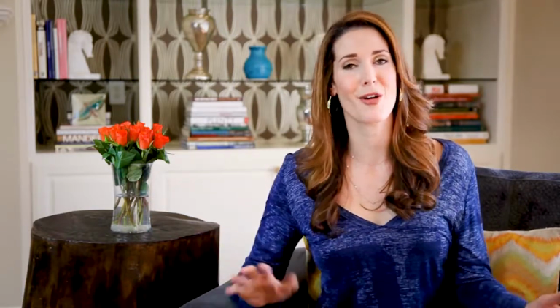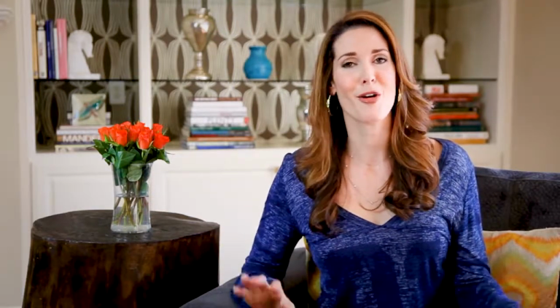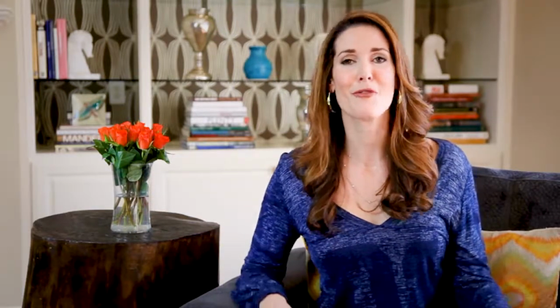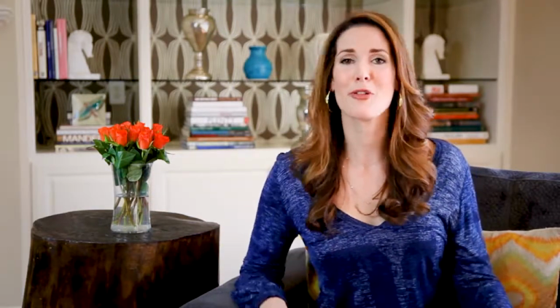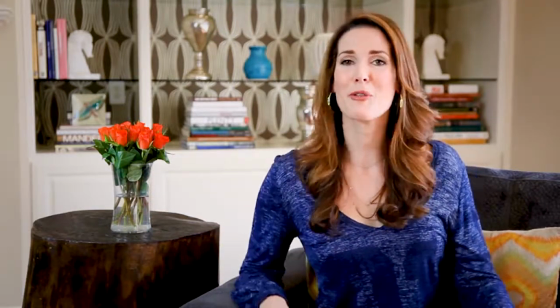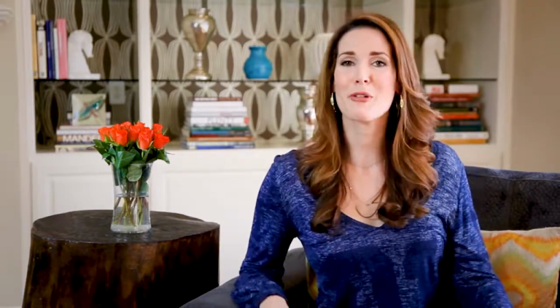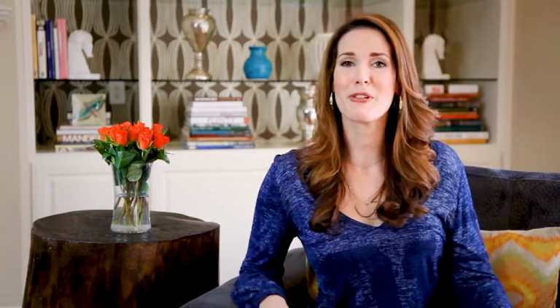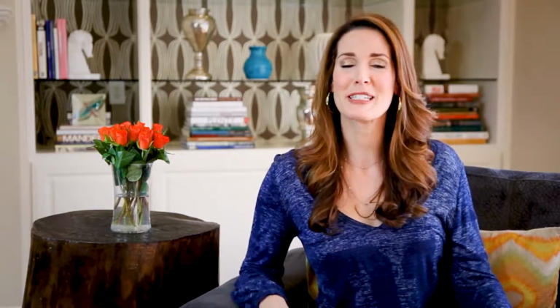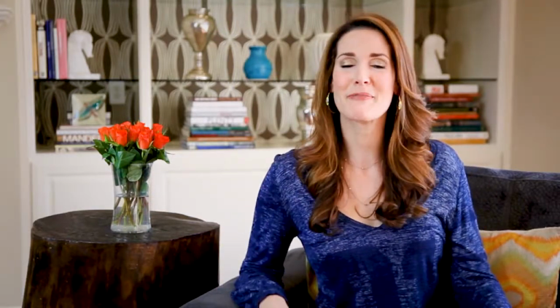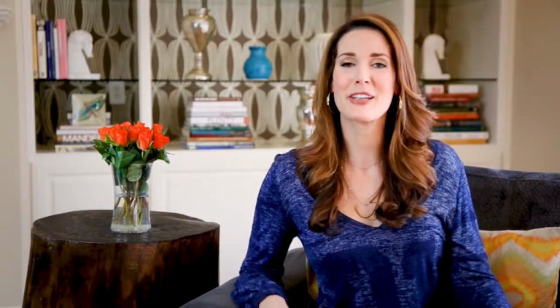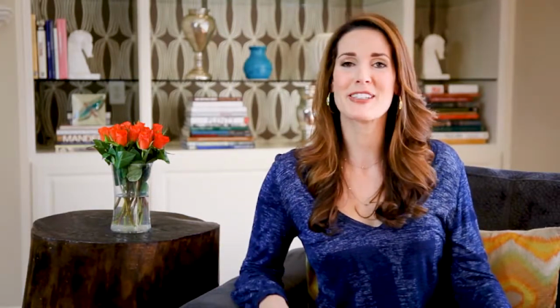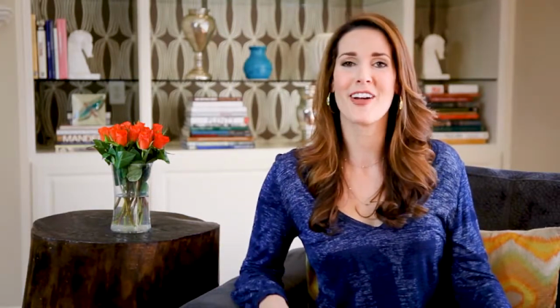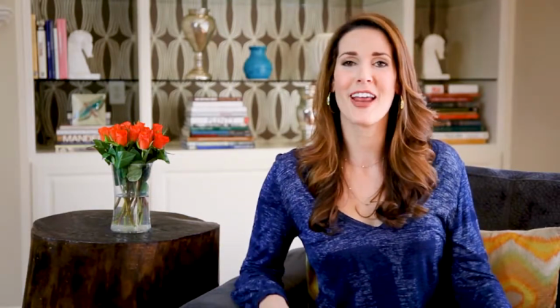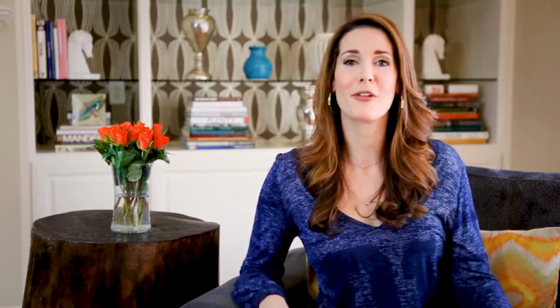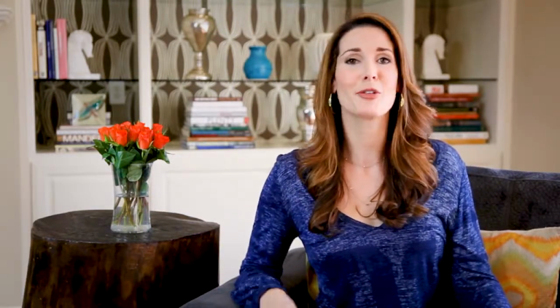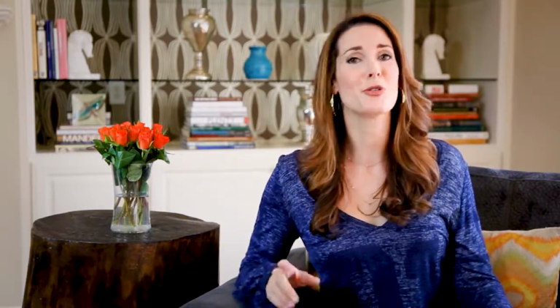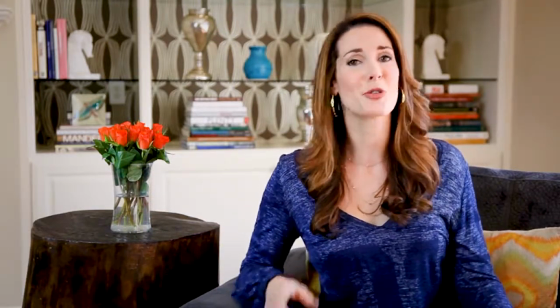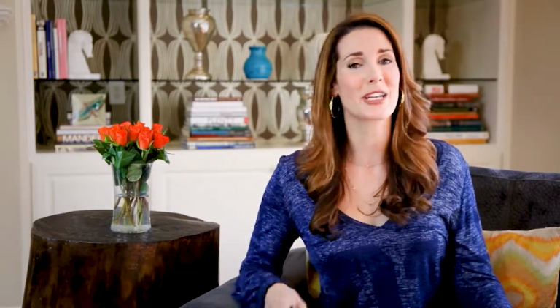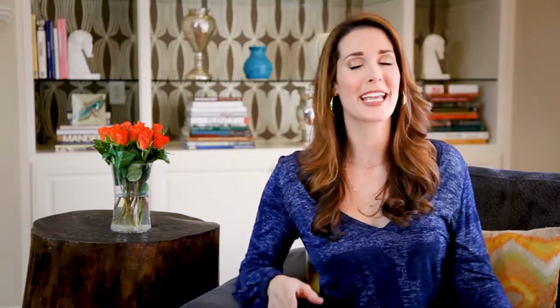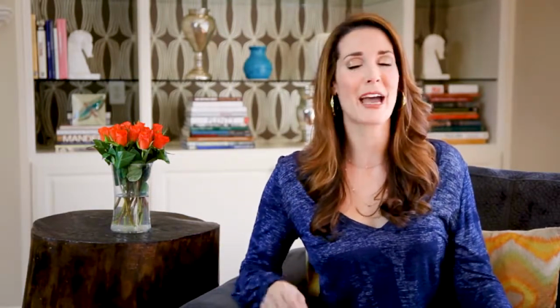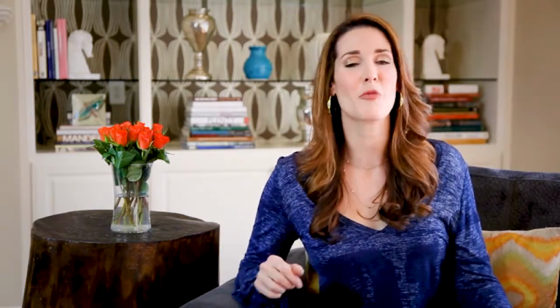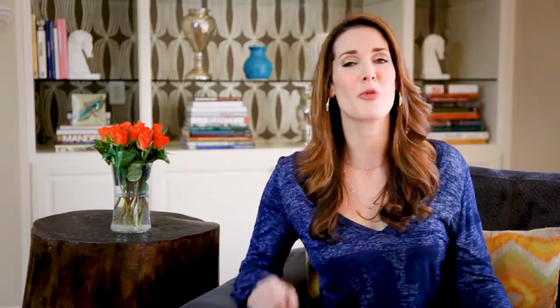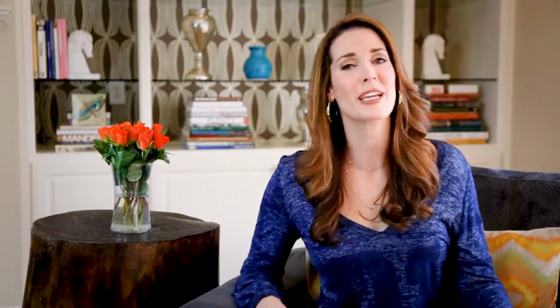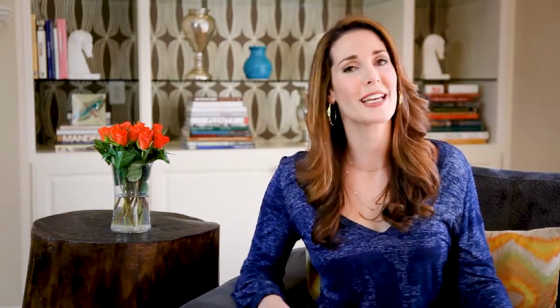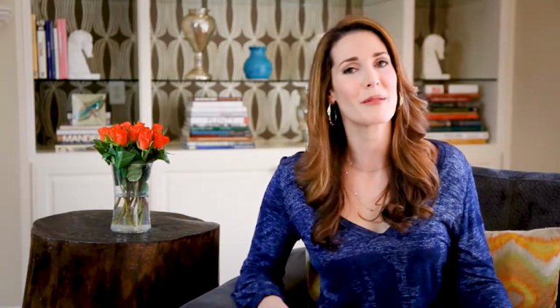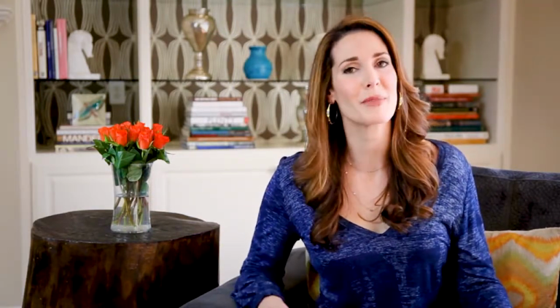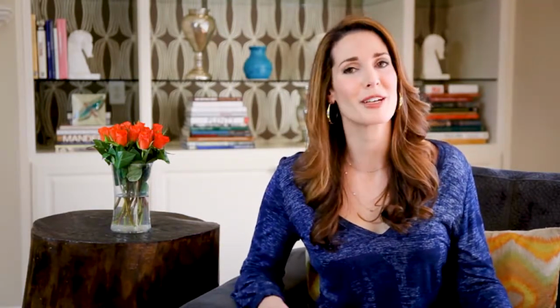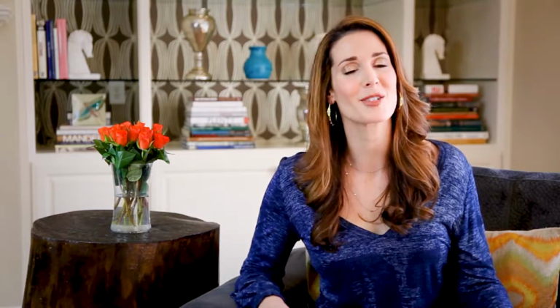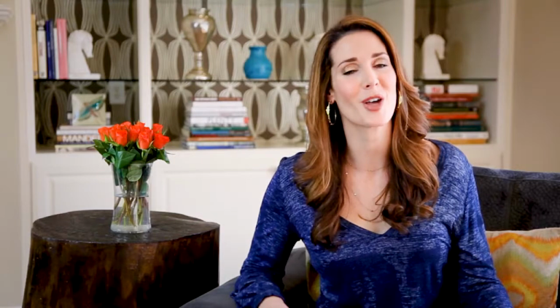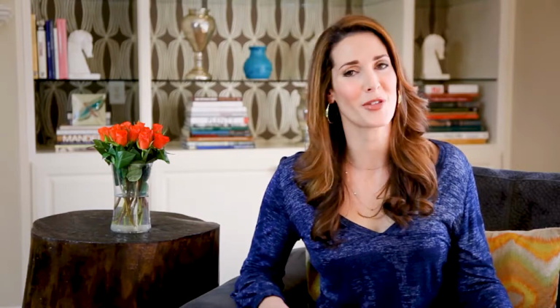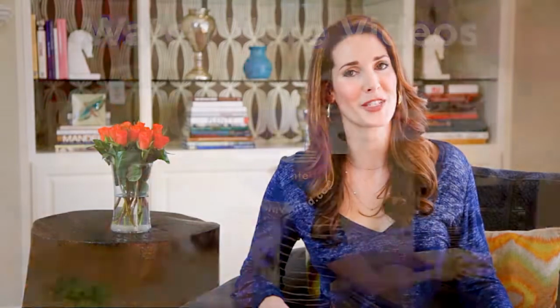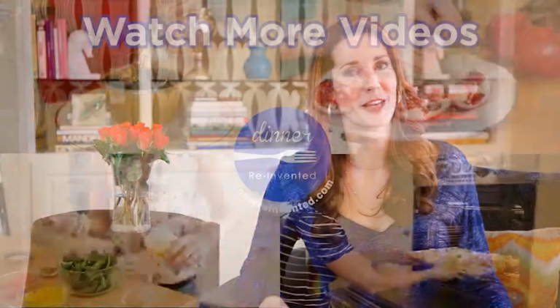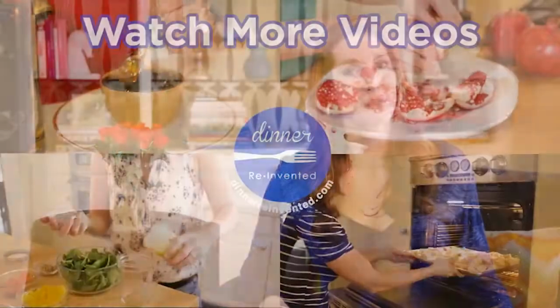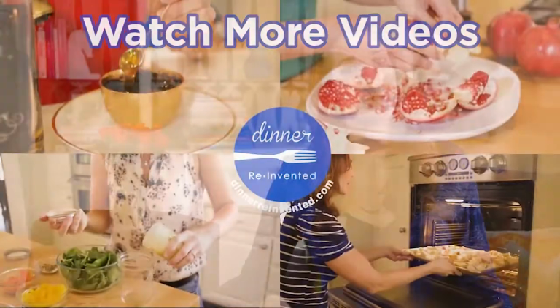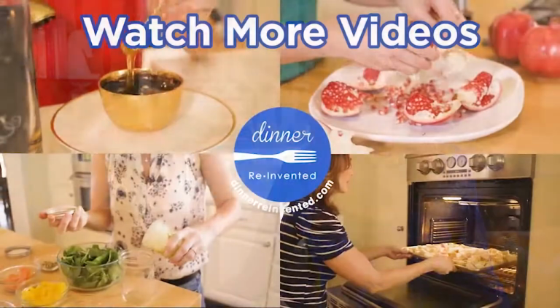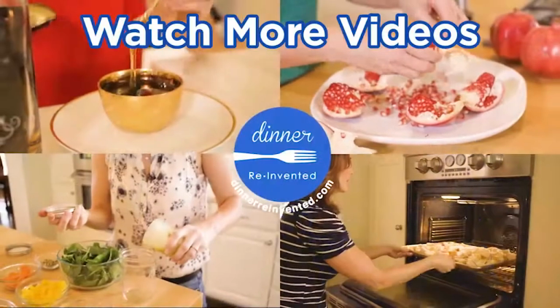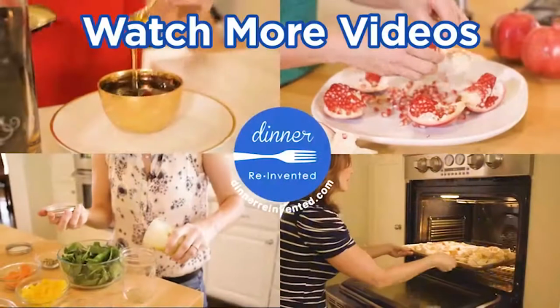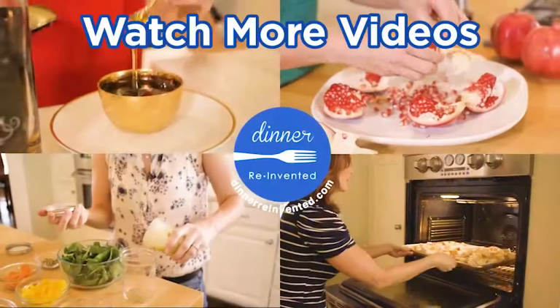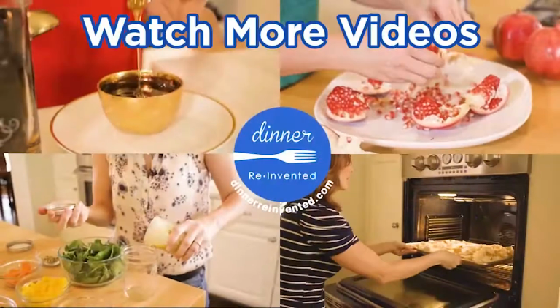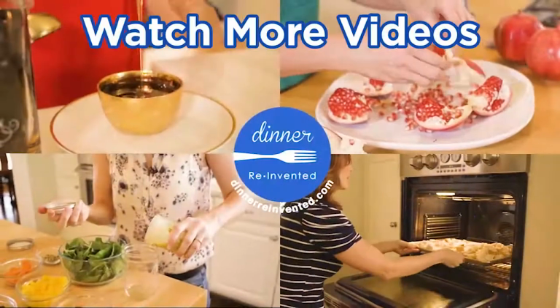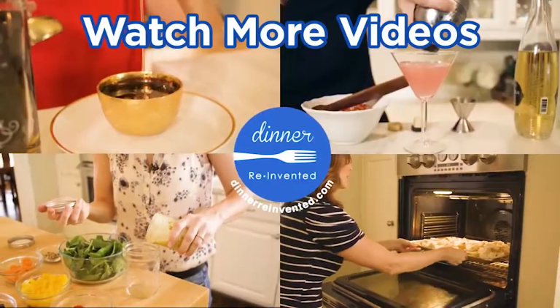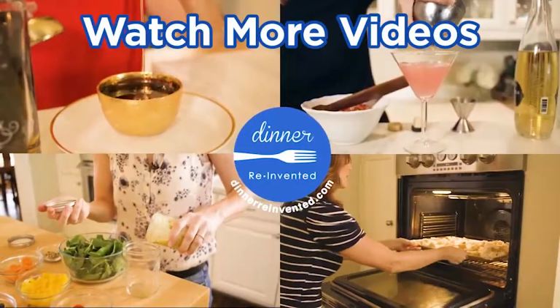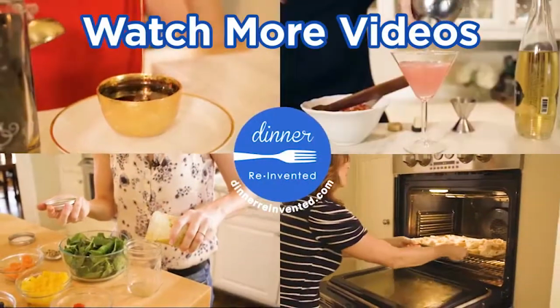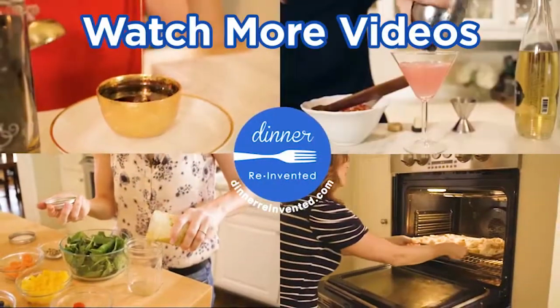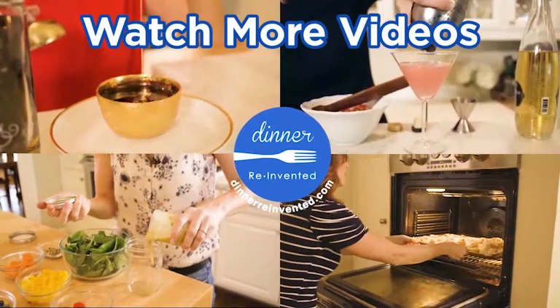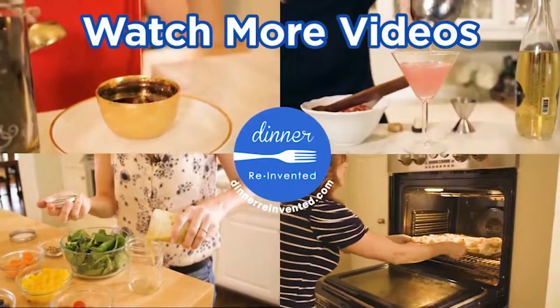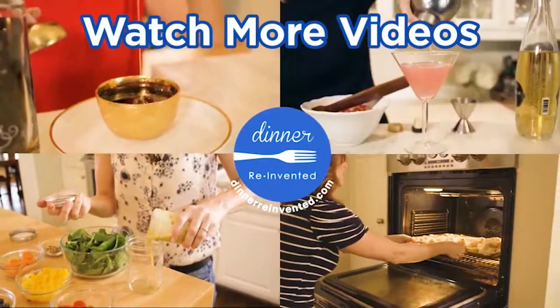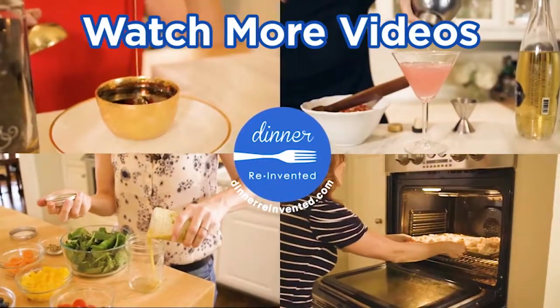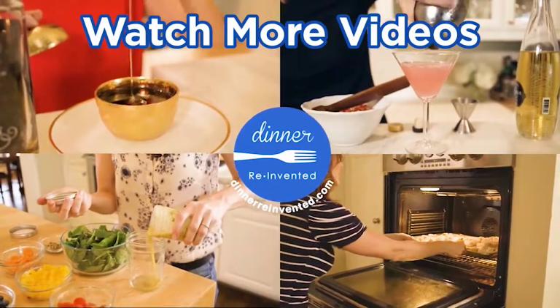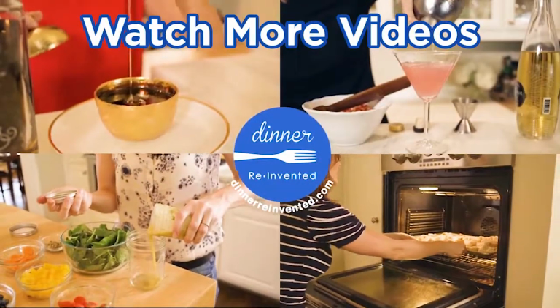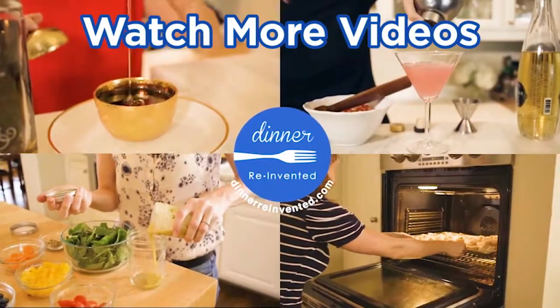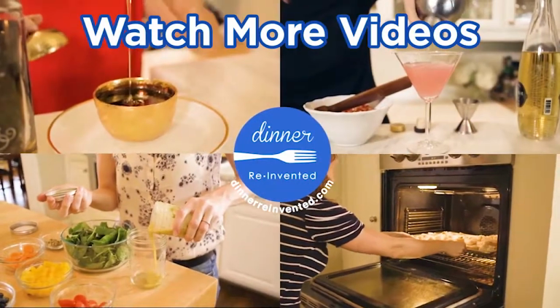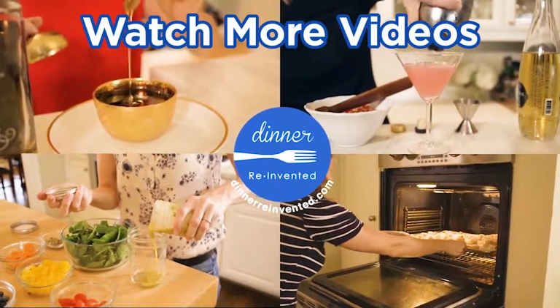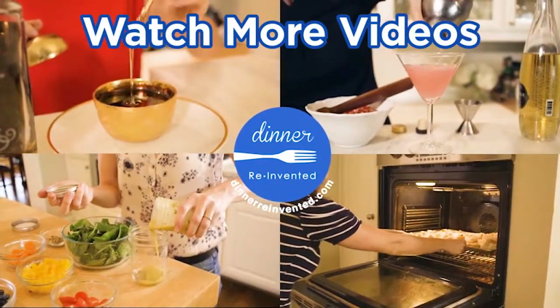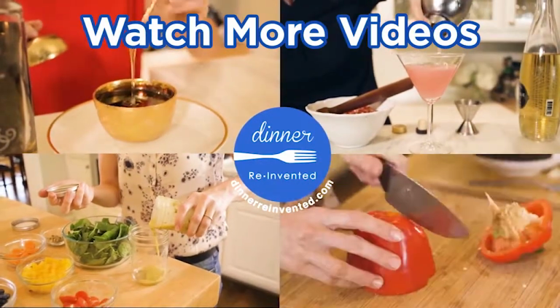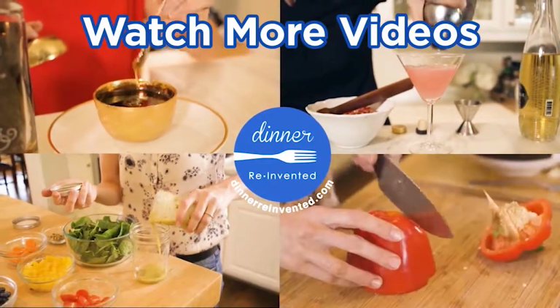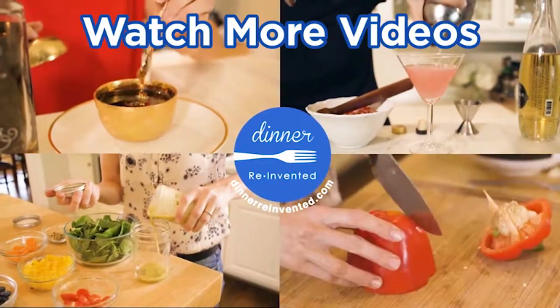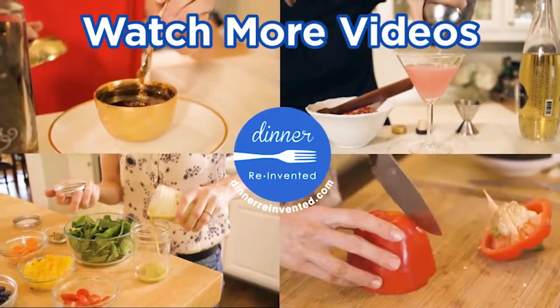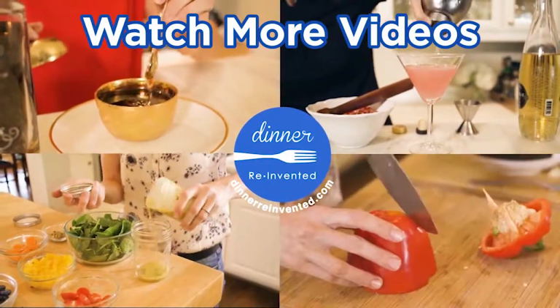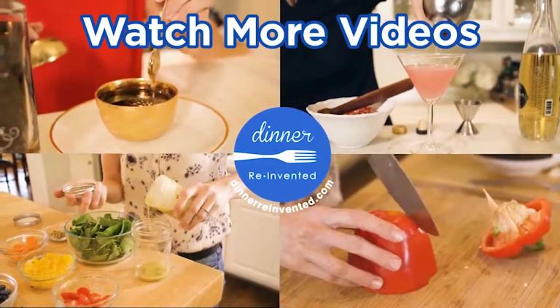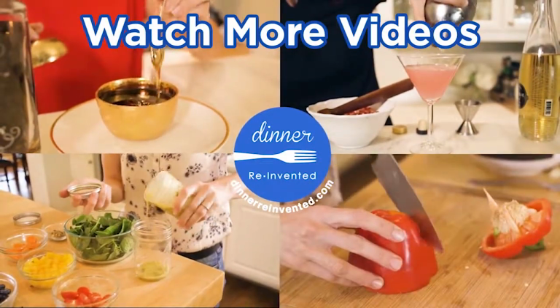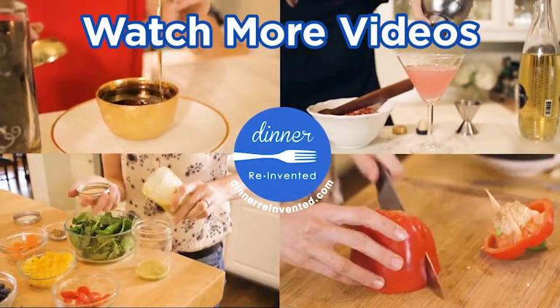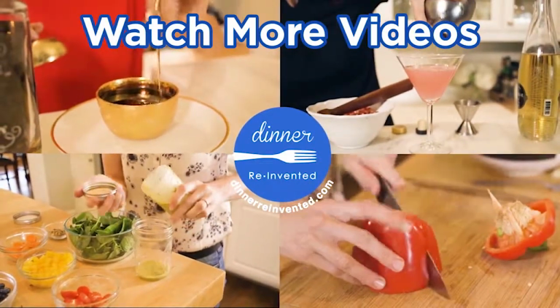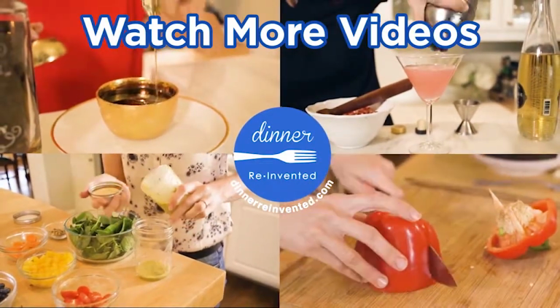For more recipes on how you can get weeknight meals on the table without the stress, visit my site dinnerreinvented.com.